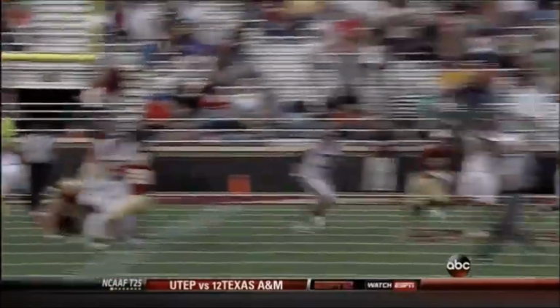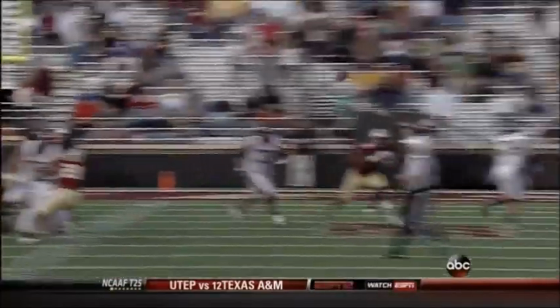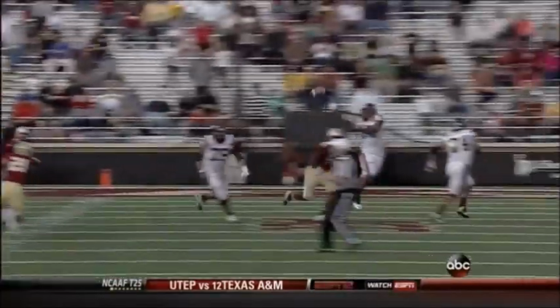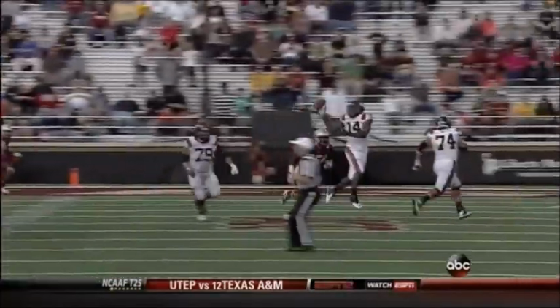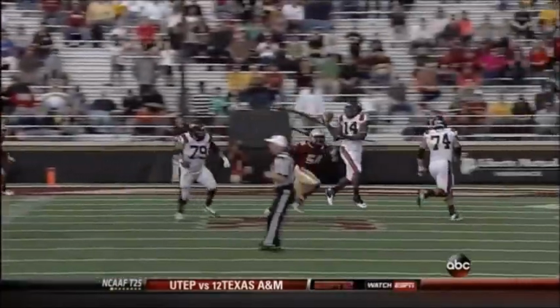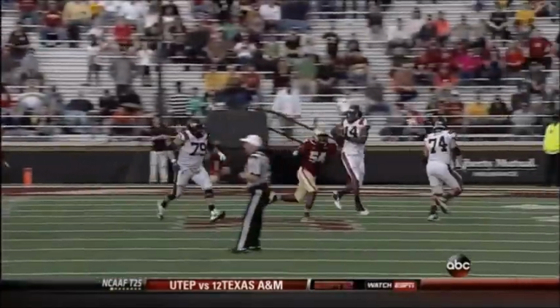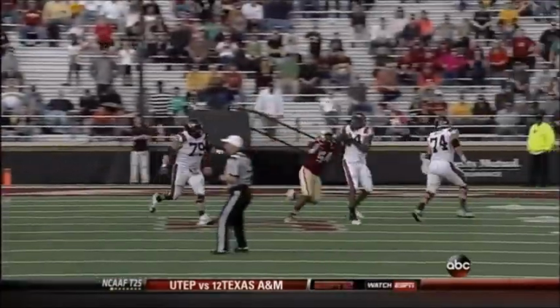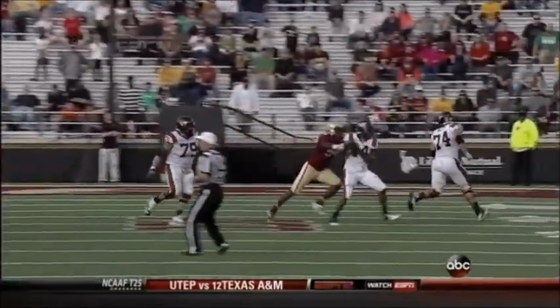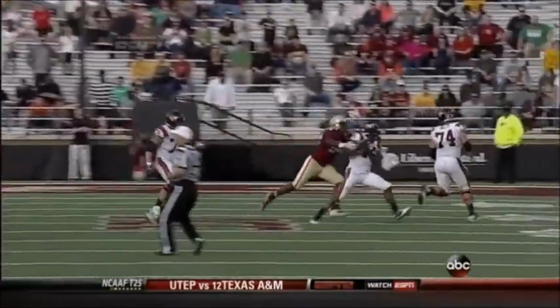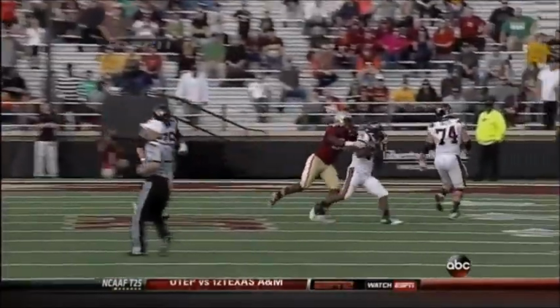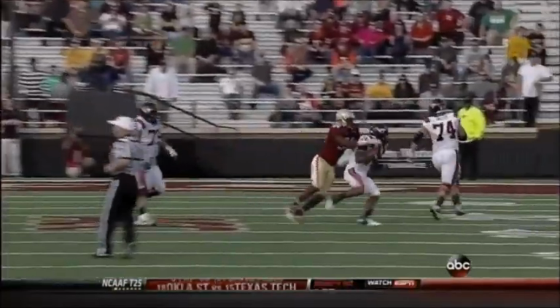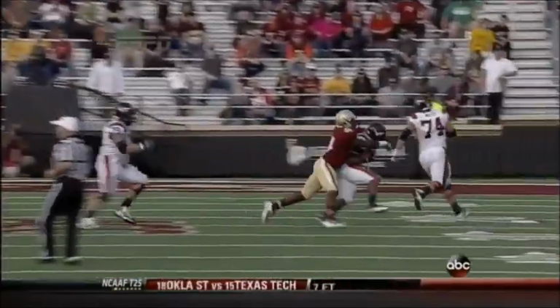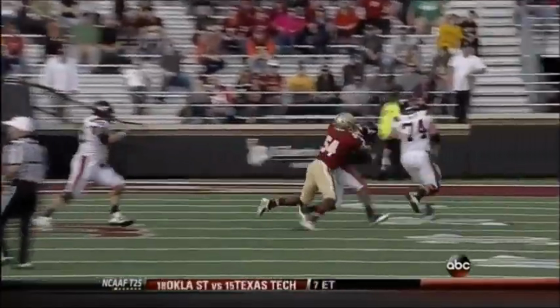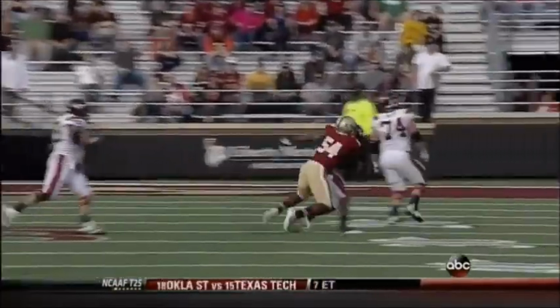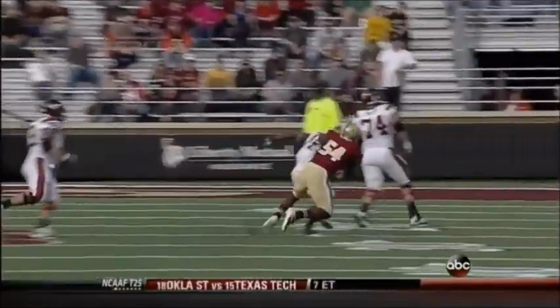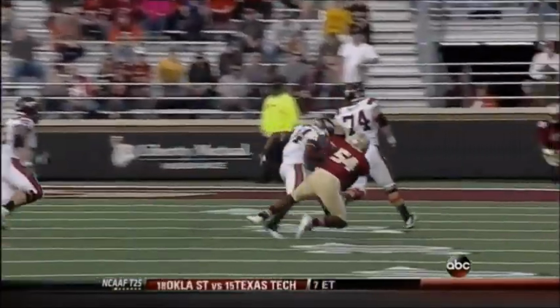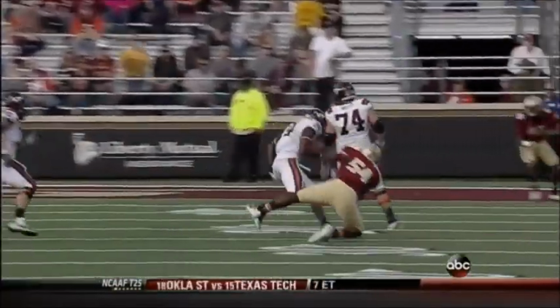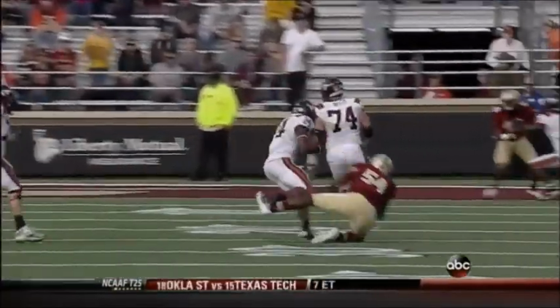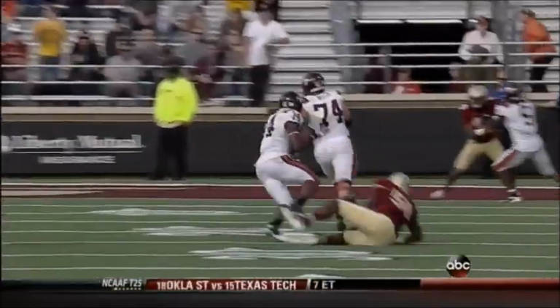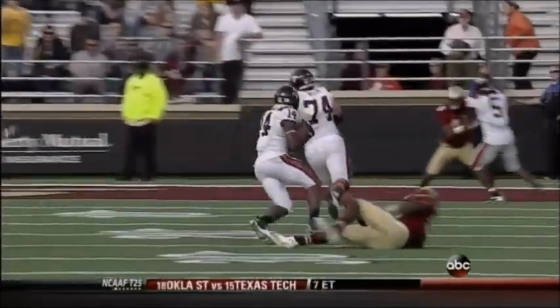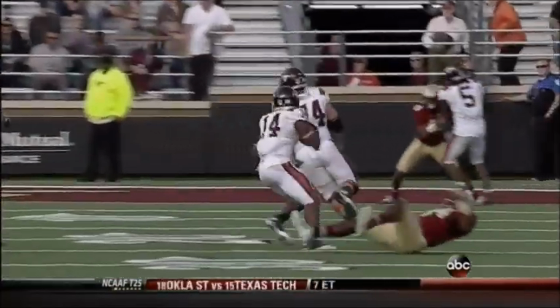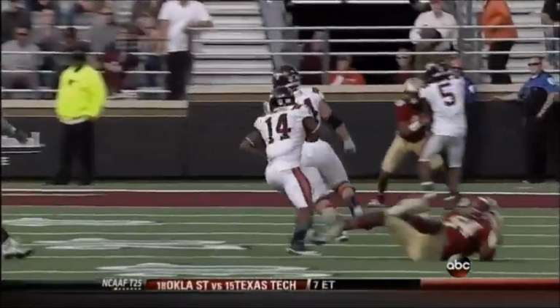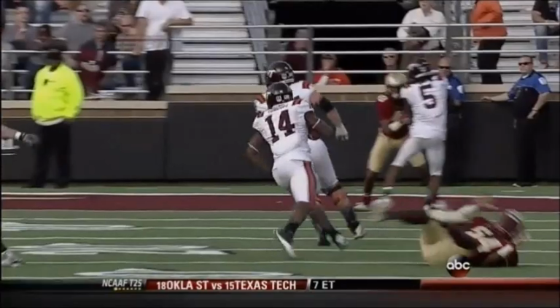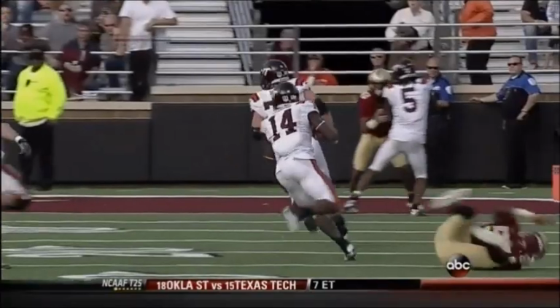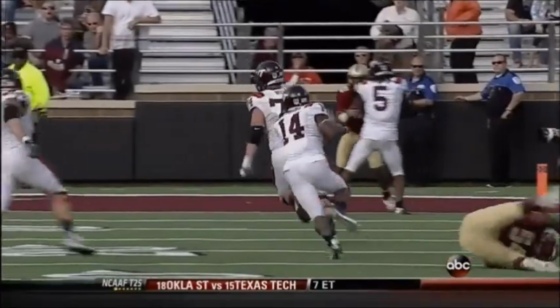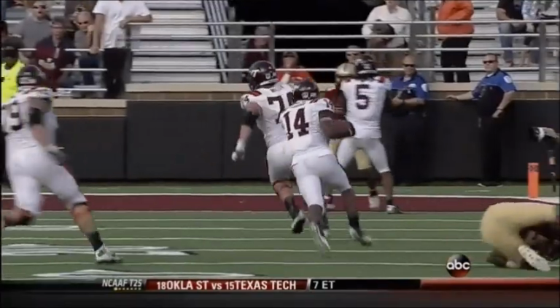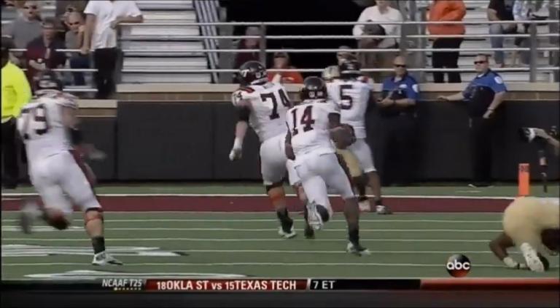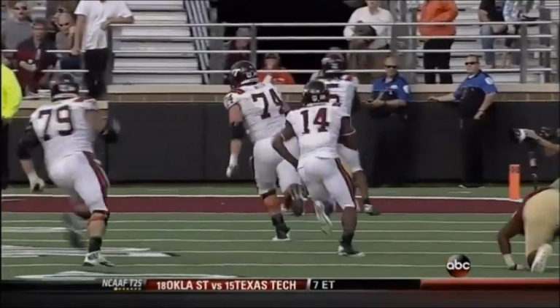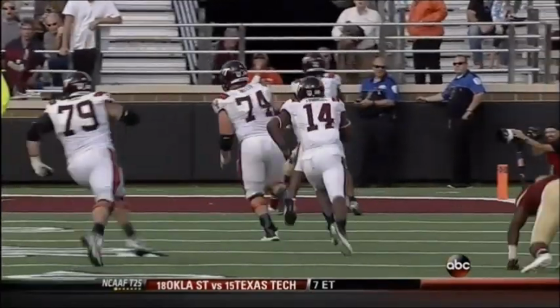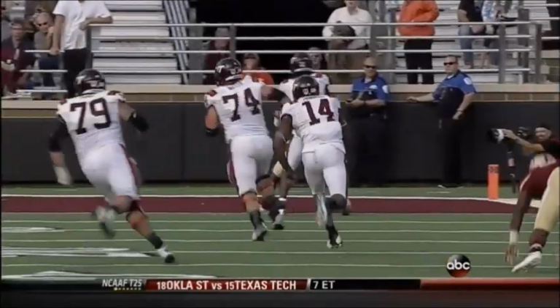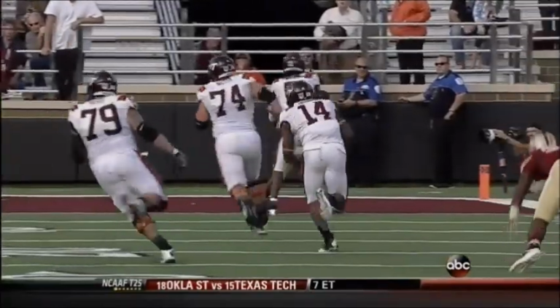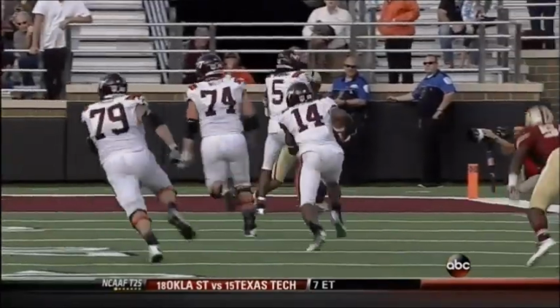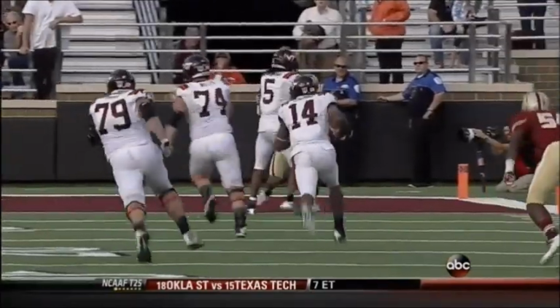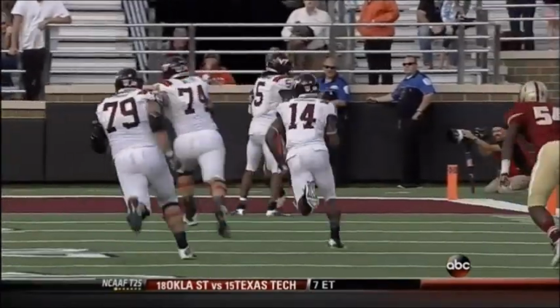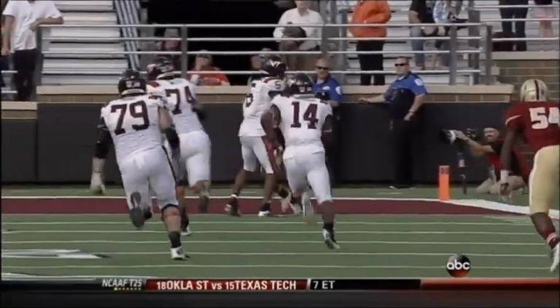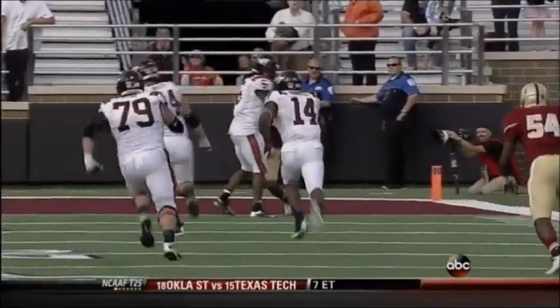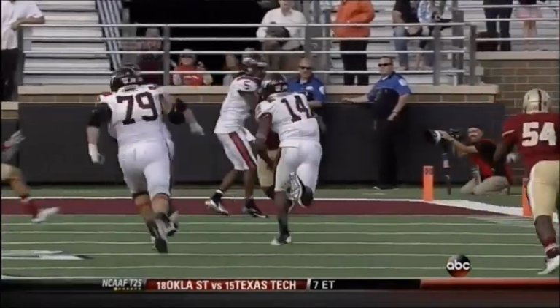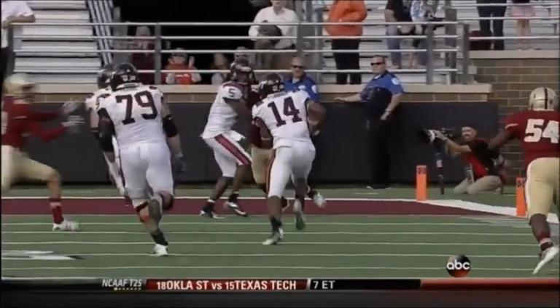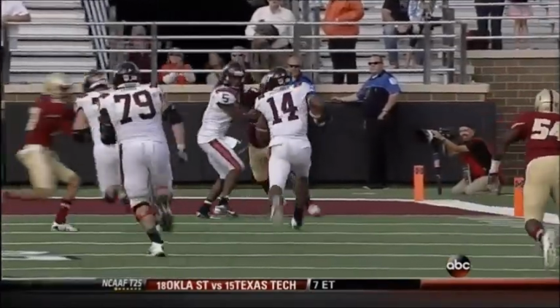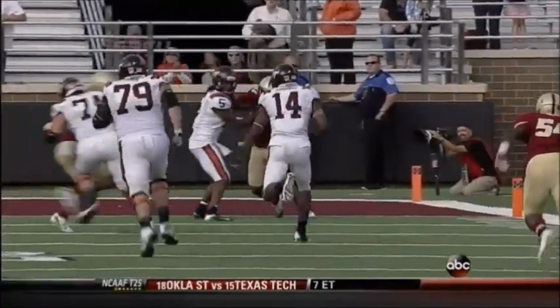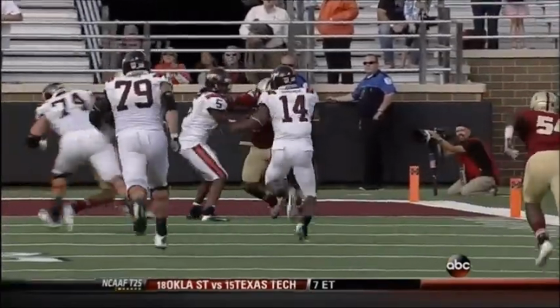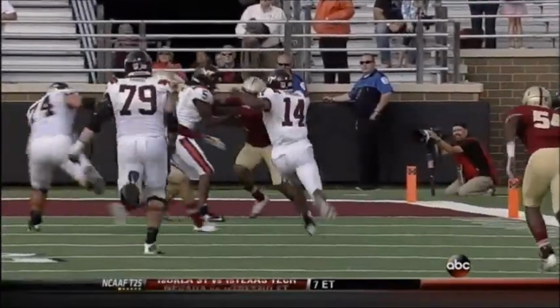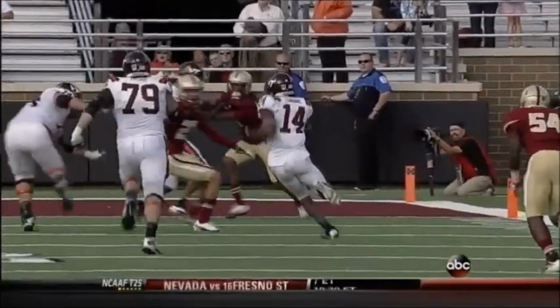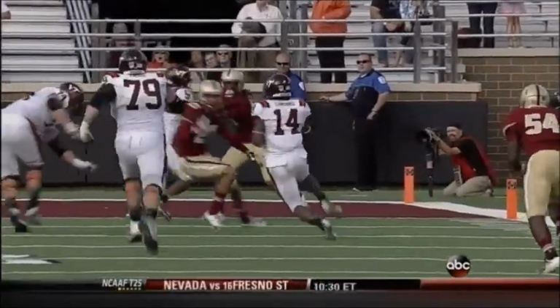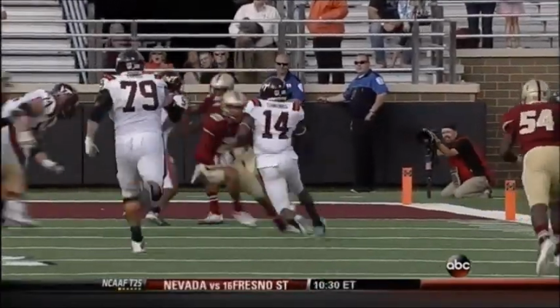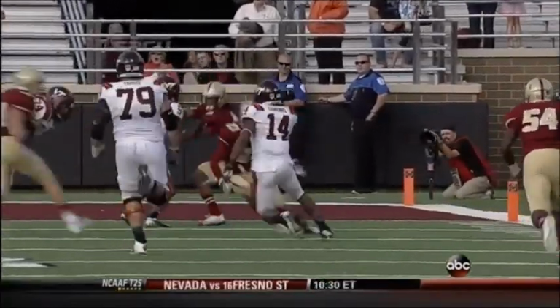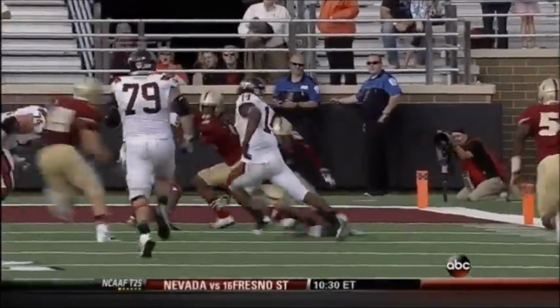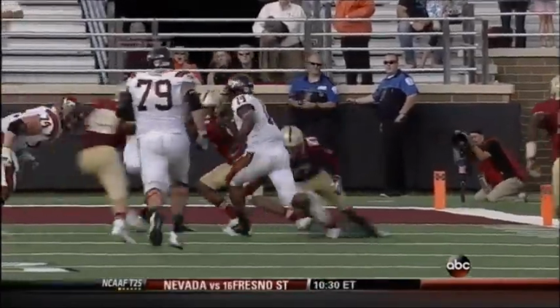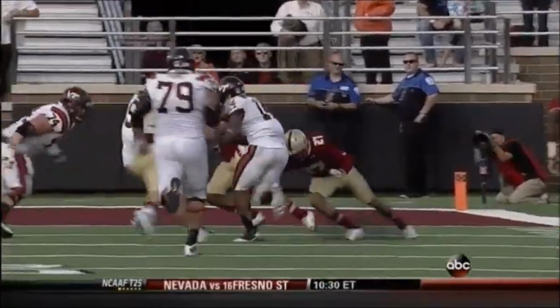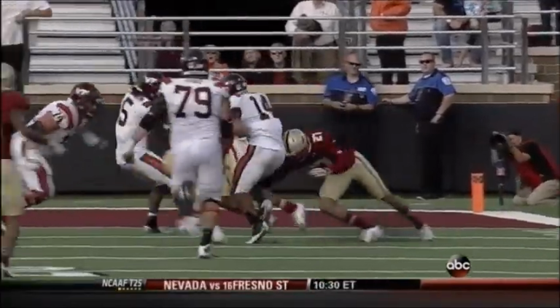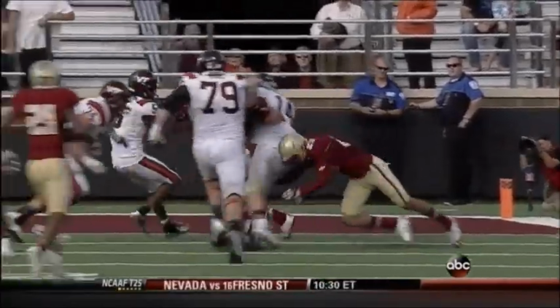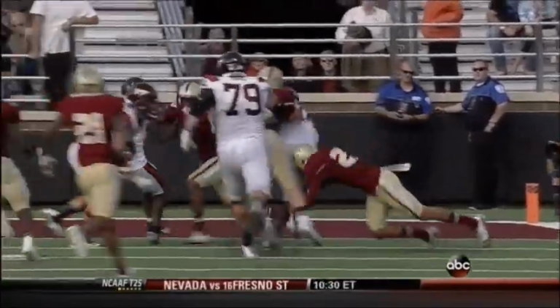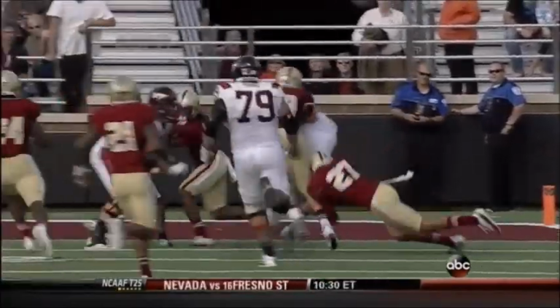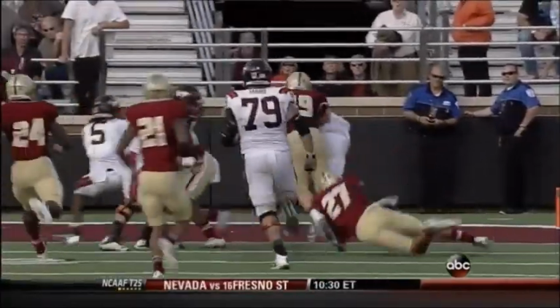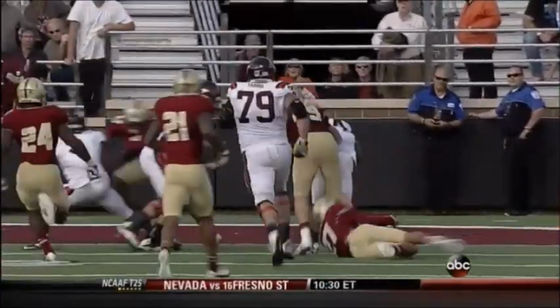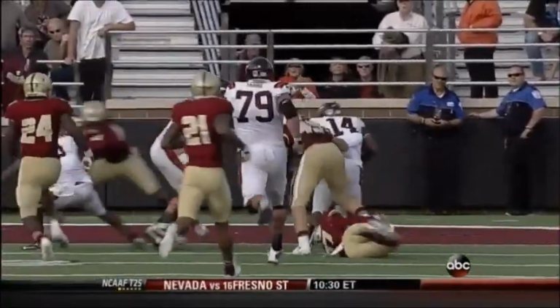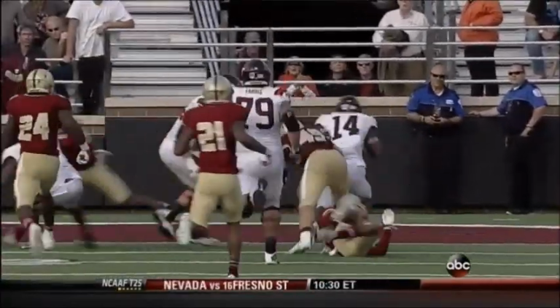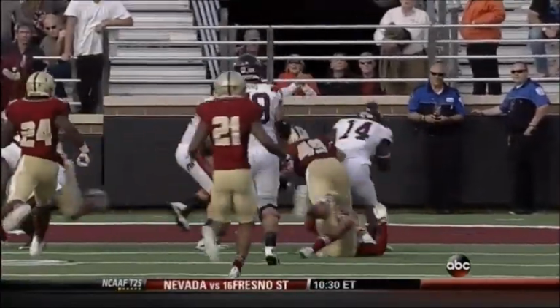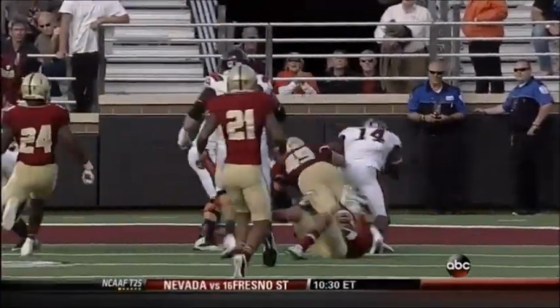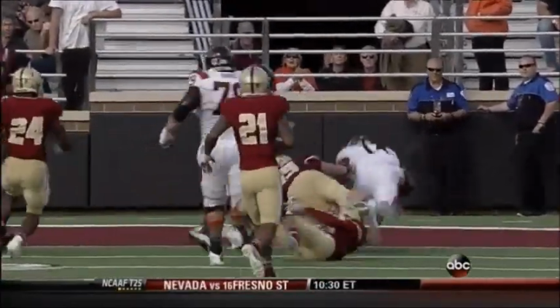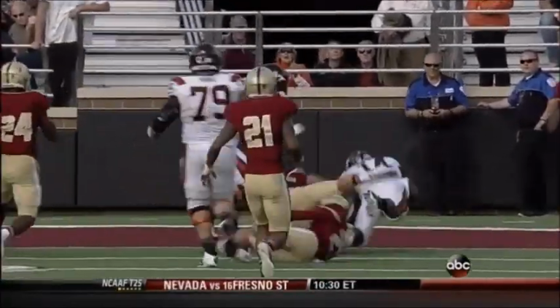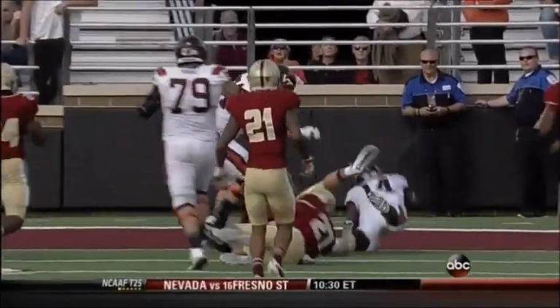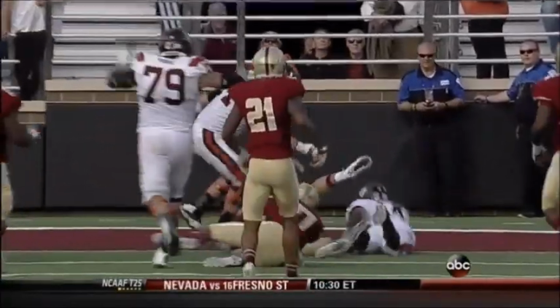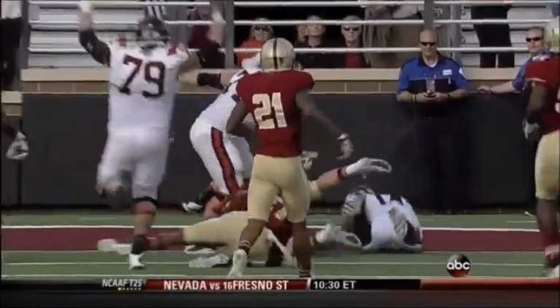Chunk plays — big, big plays by Virginia Tech. Not using a lot of the clock. They're right back in this.